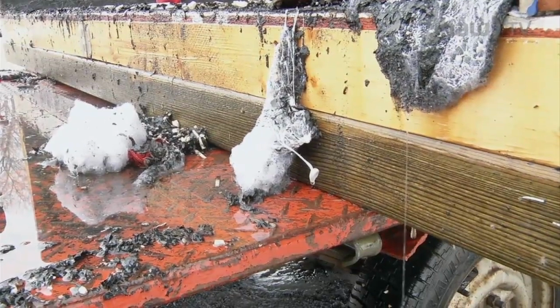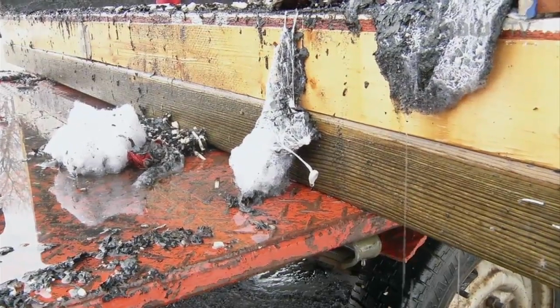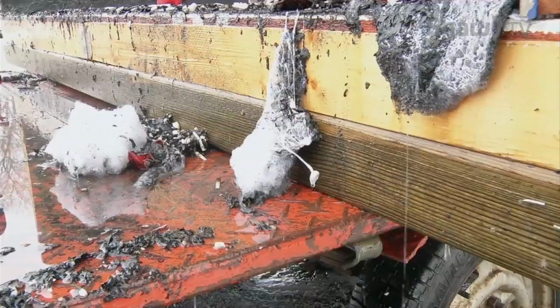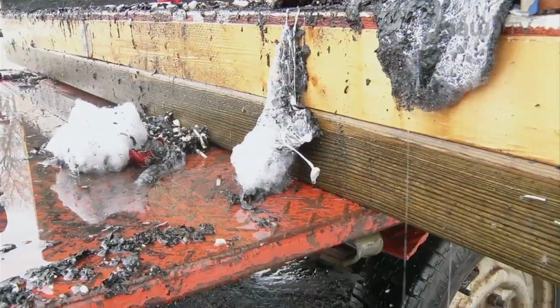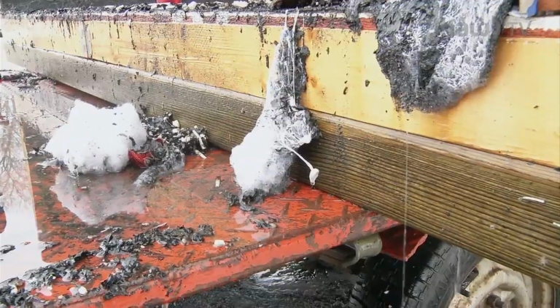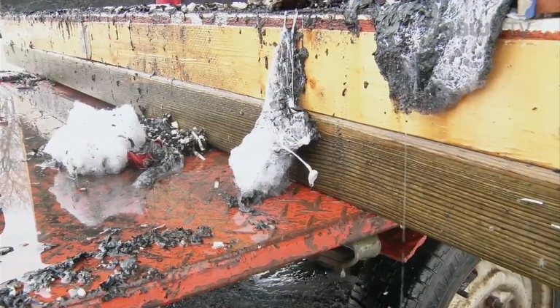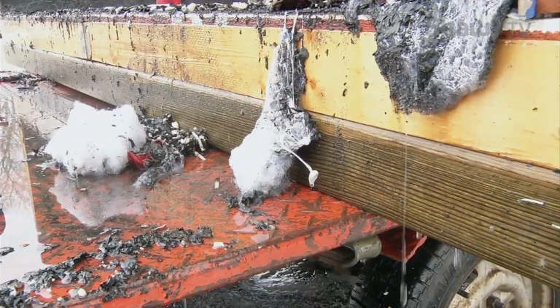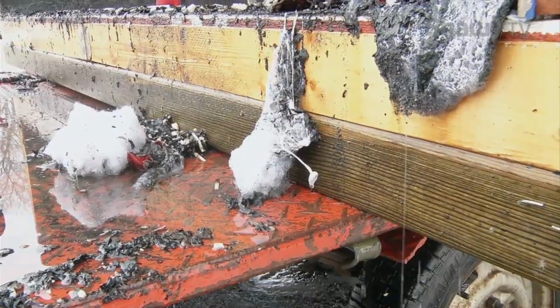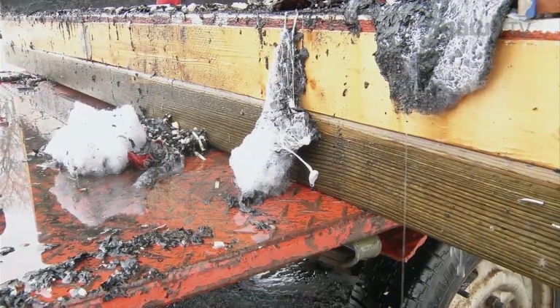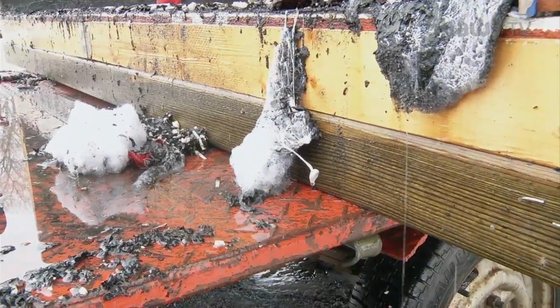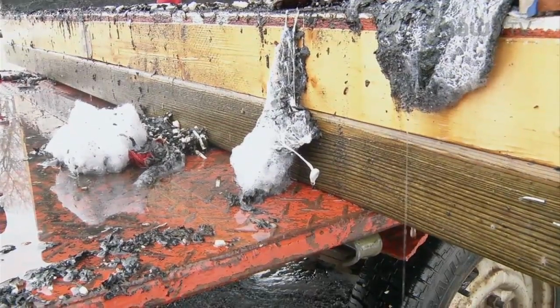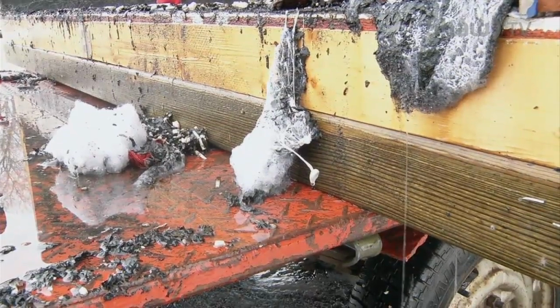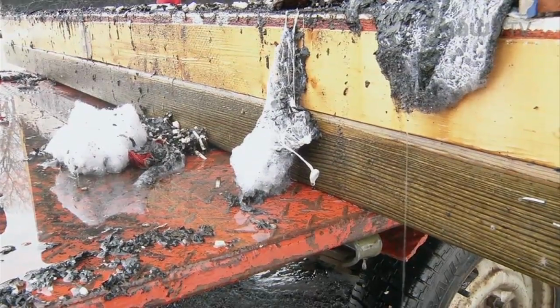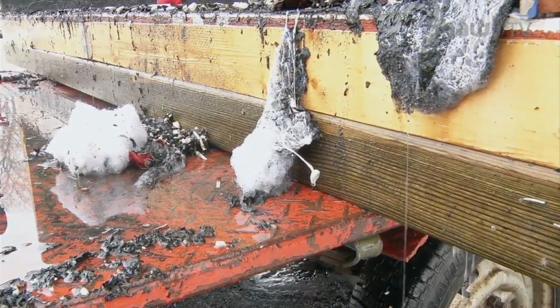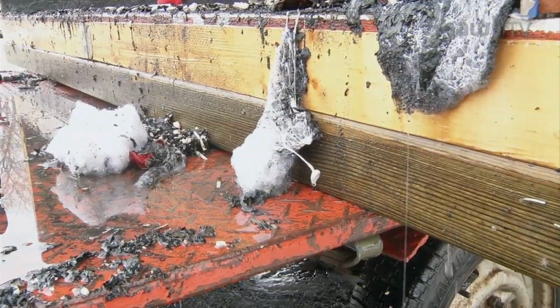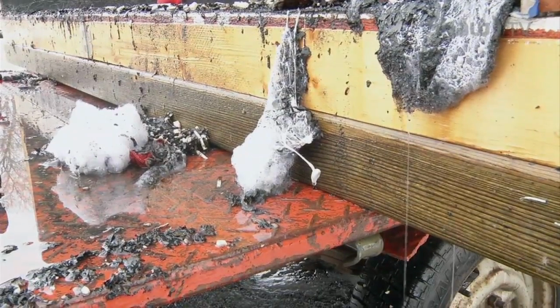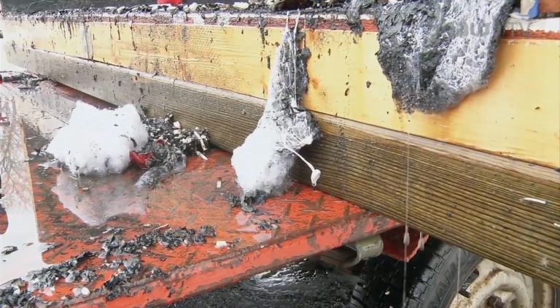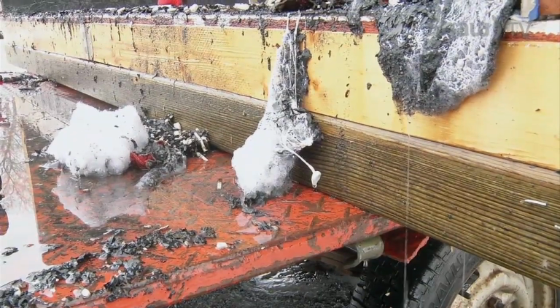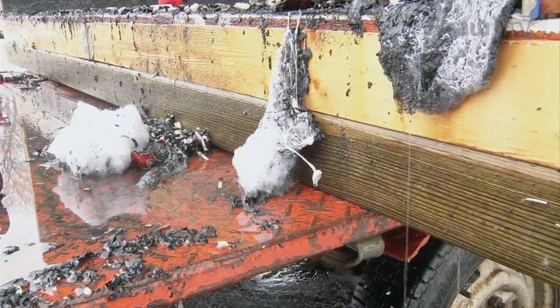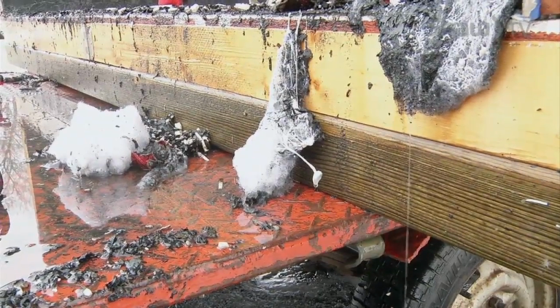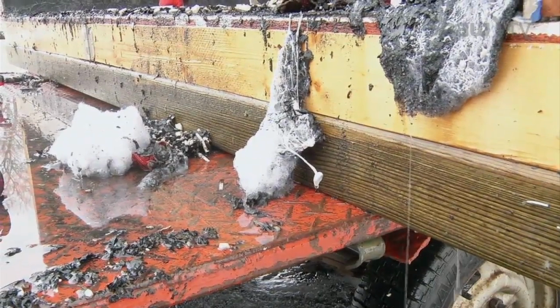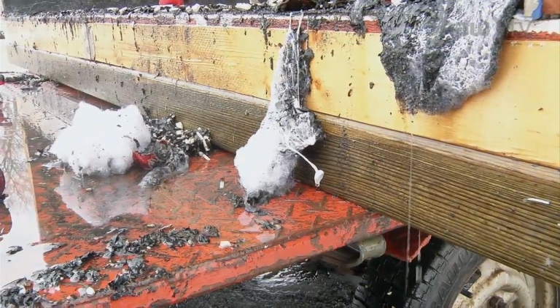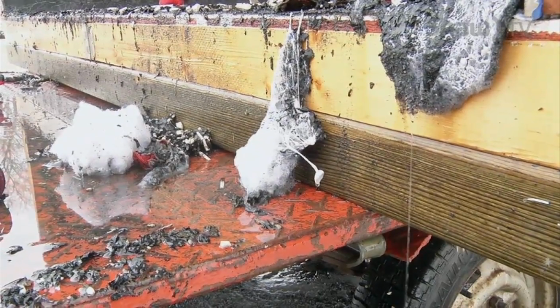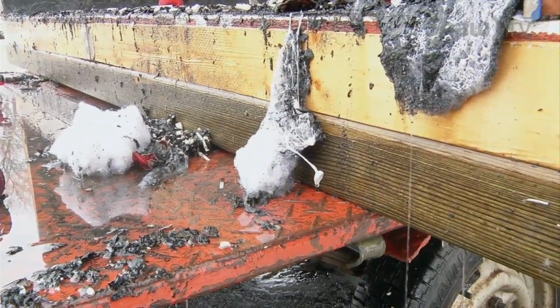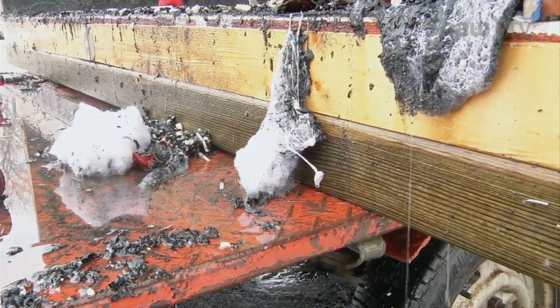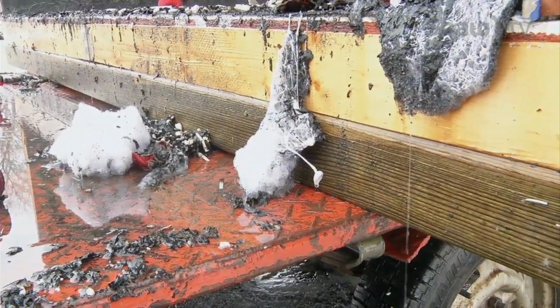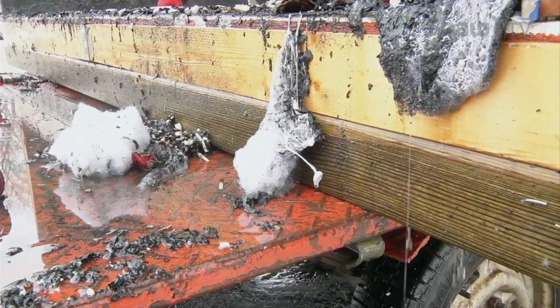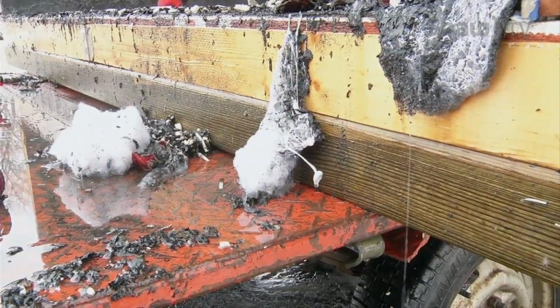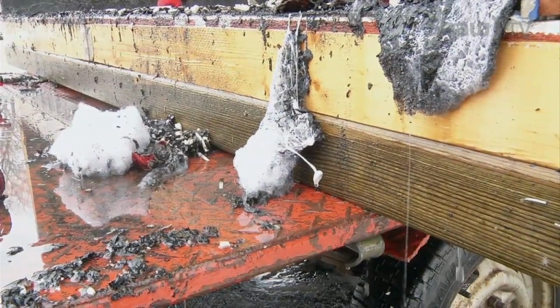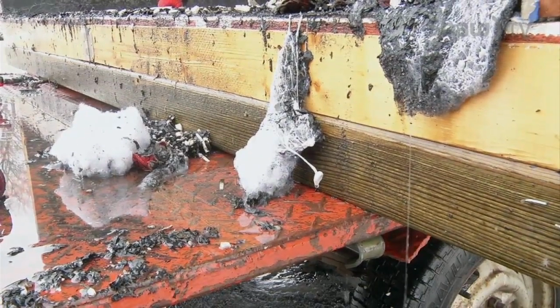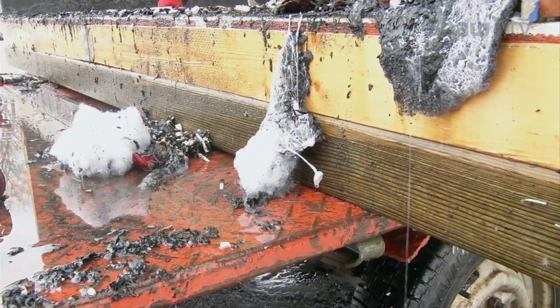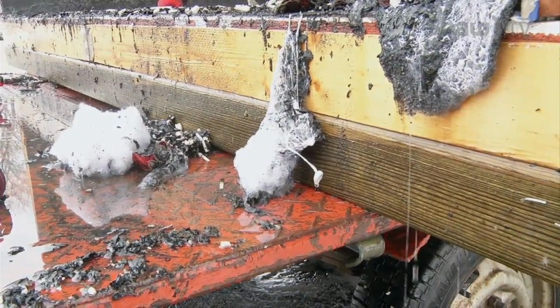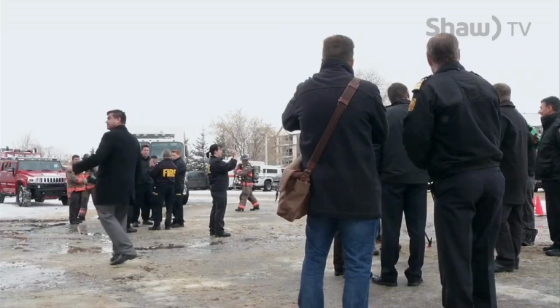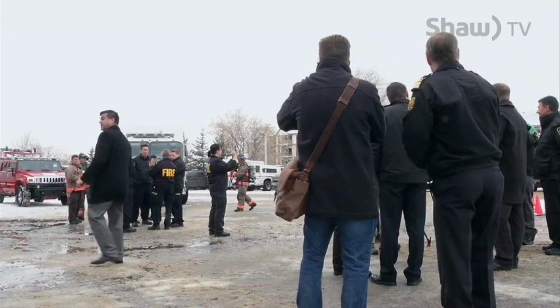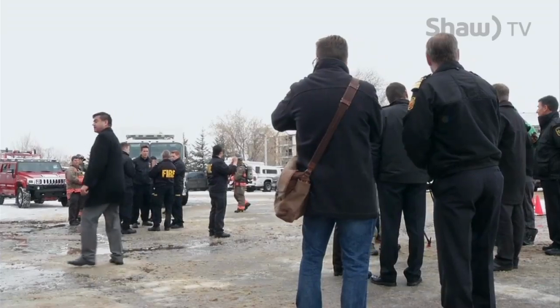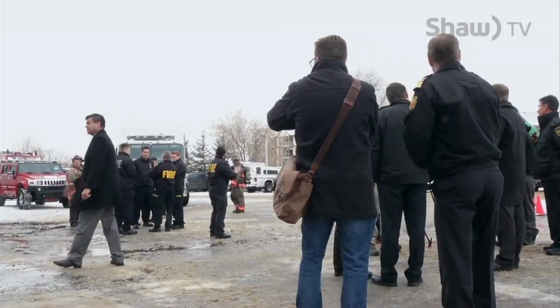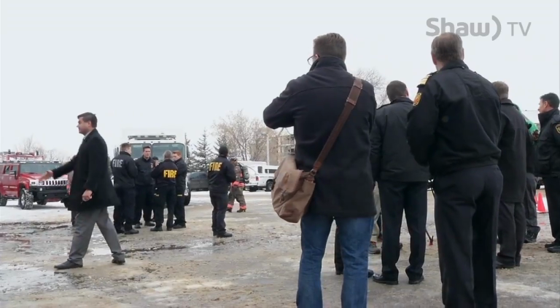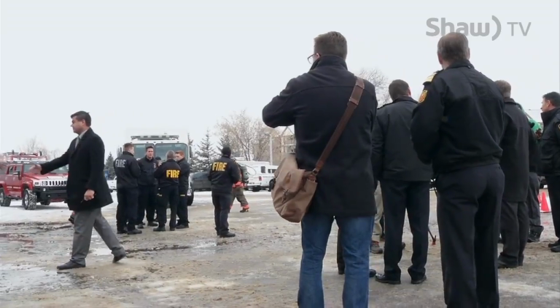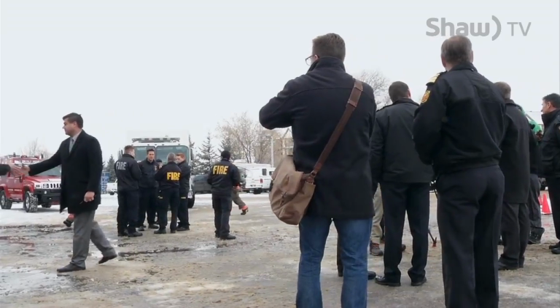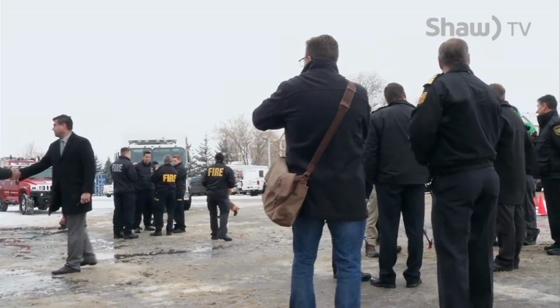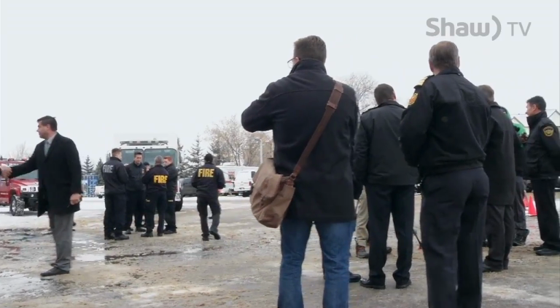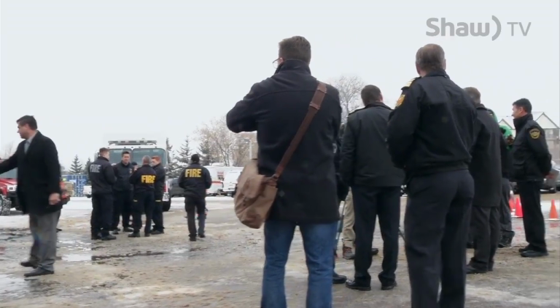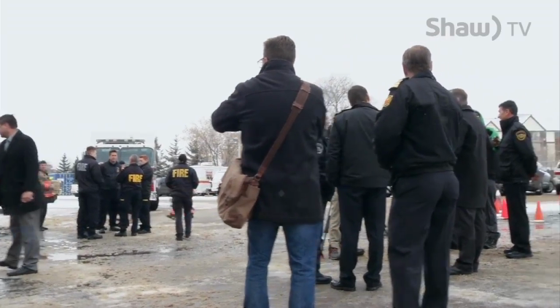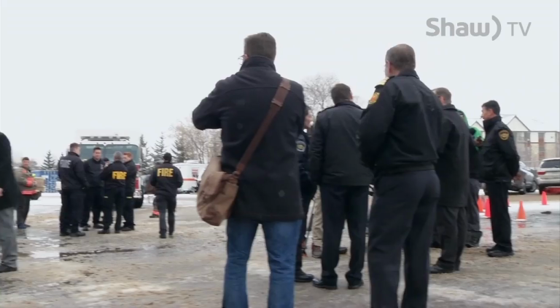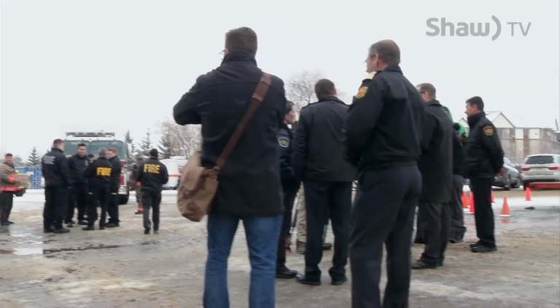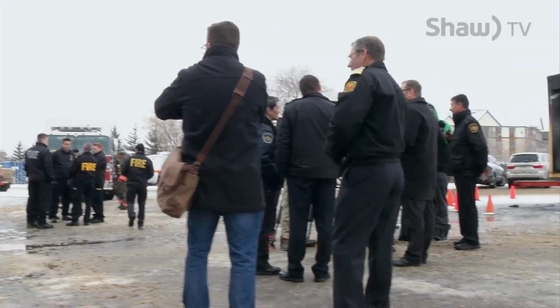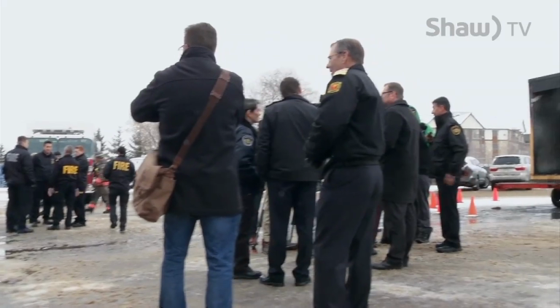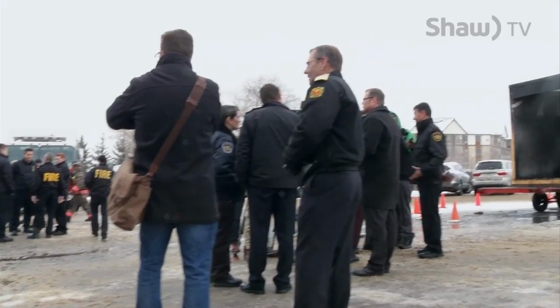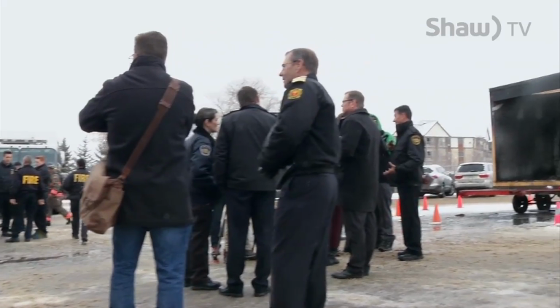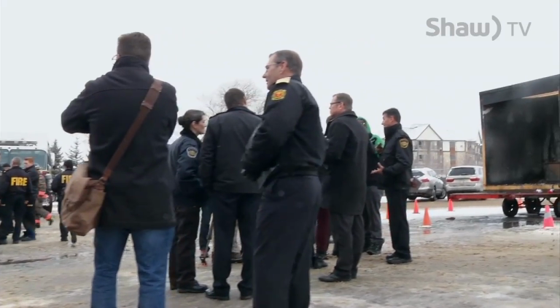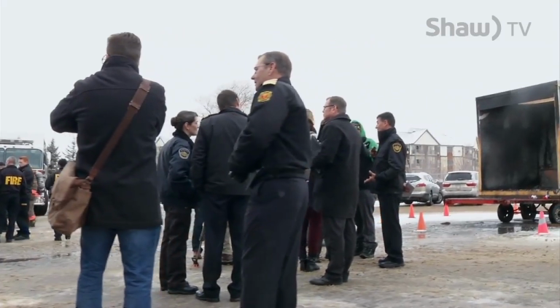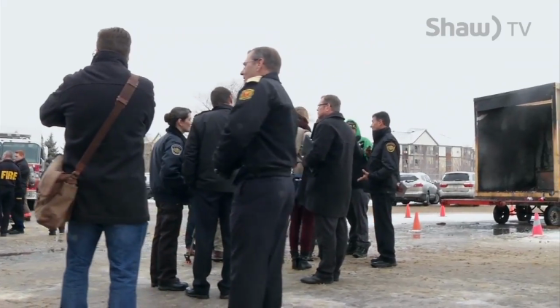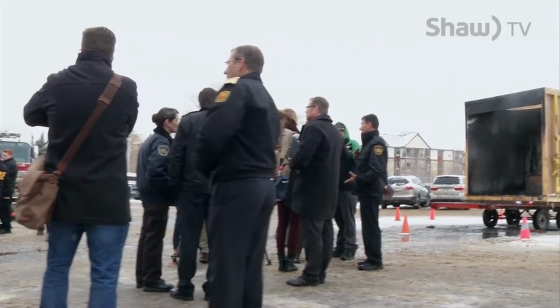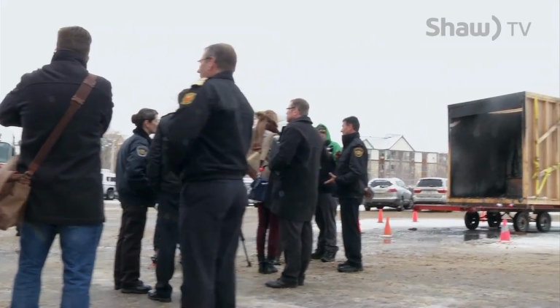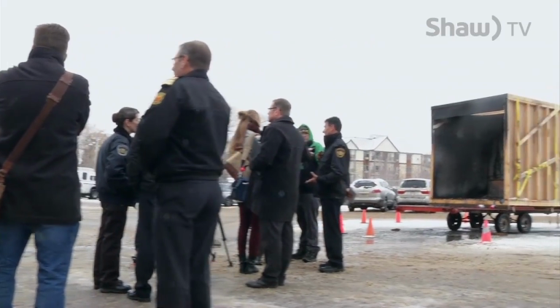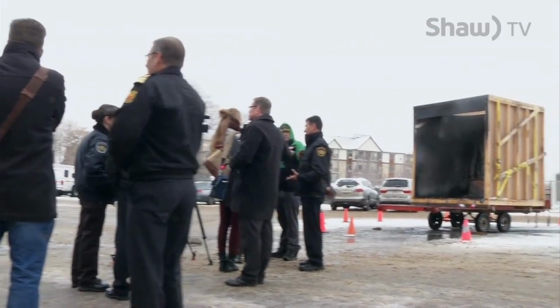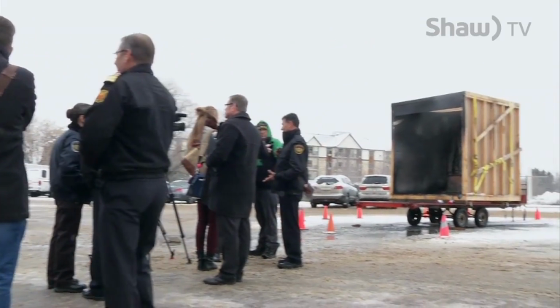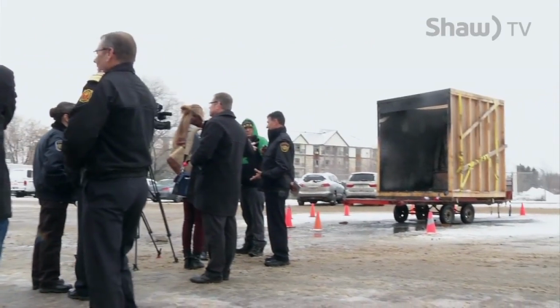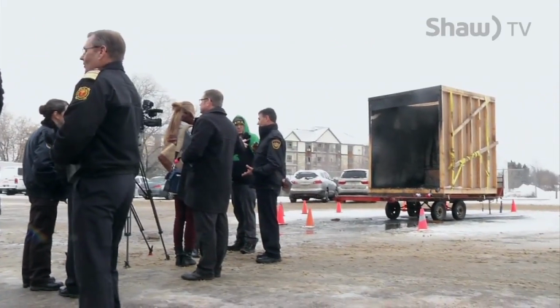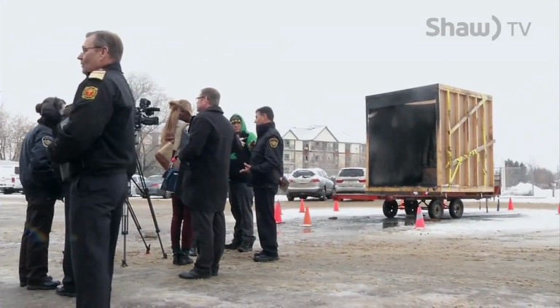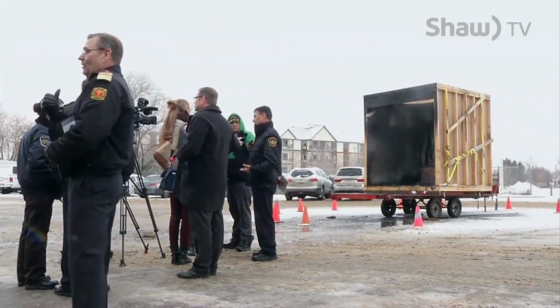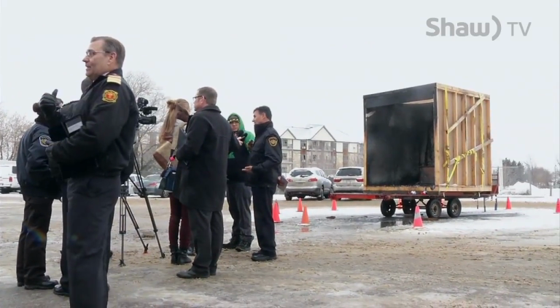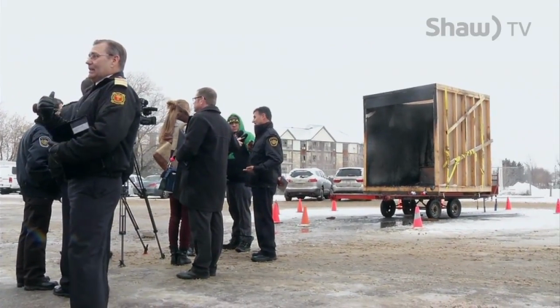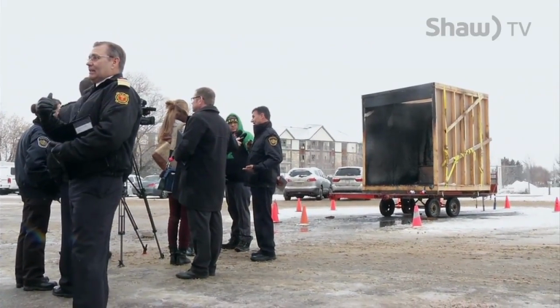From everyone at Shaw and the Saskatoon Fire Department, we hope you have a fun and safe holiday season. With Go, I'm Justin Tendek.